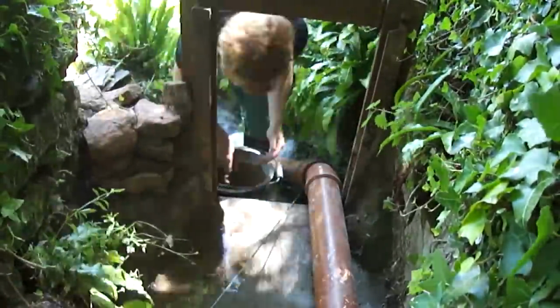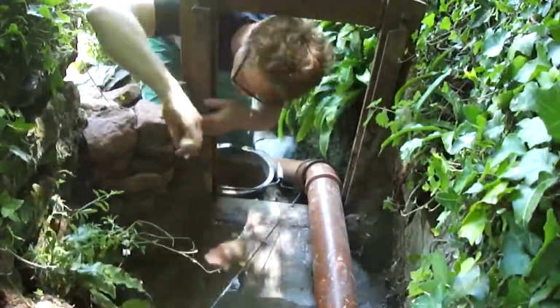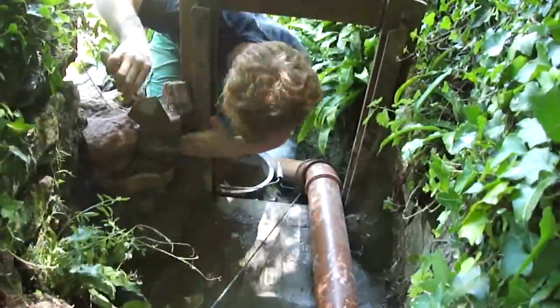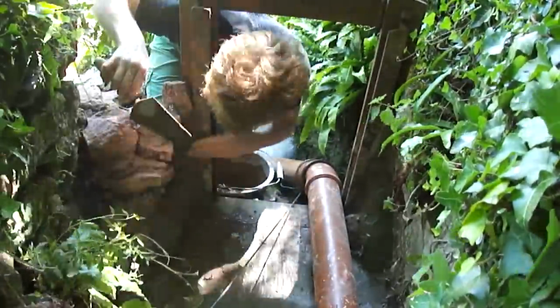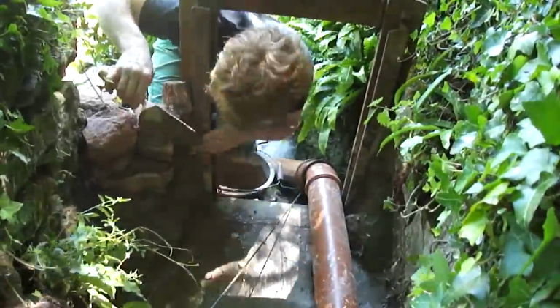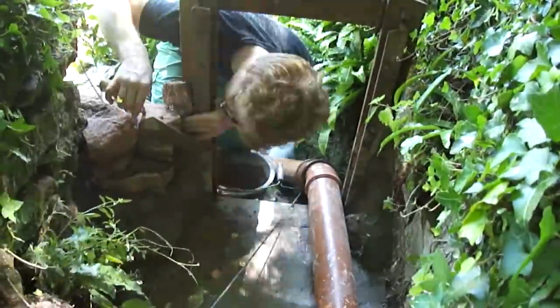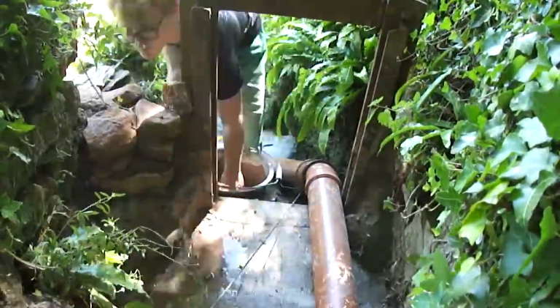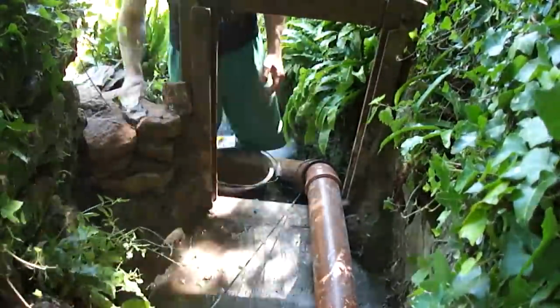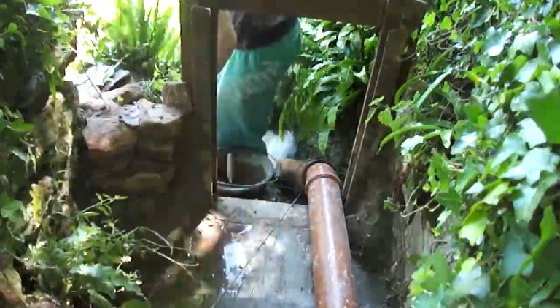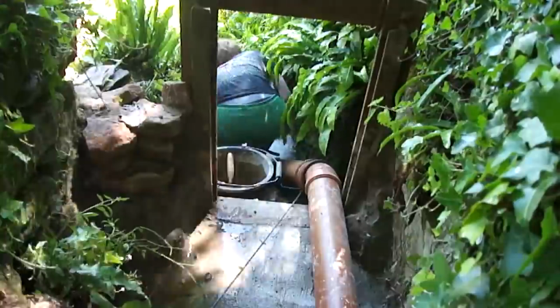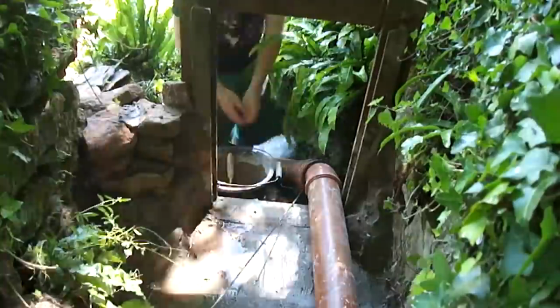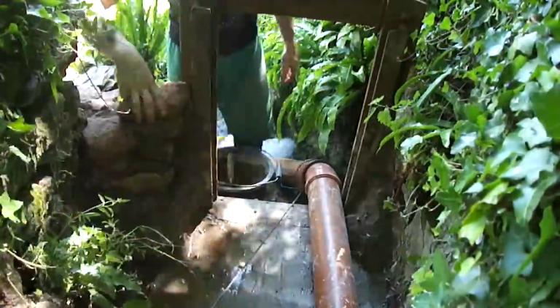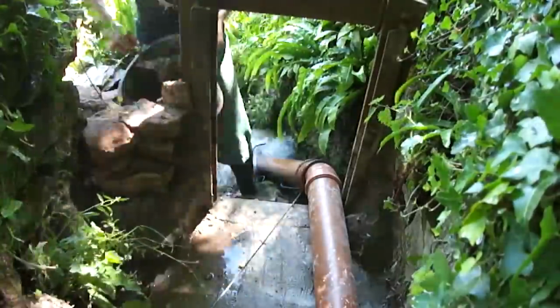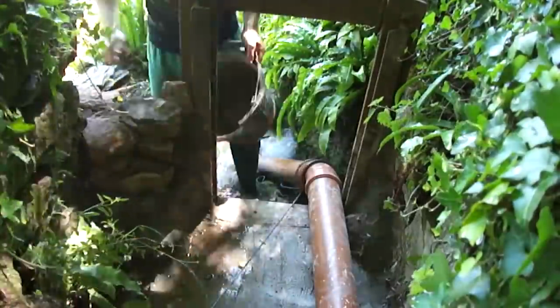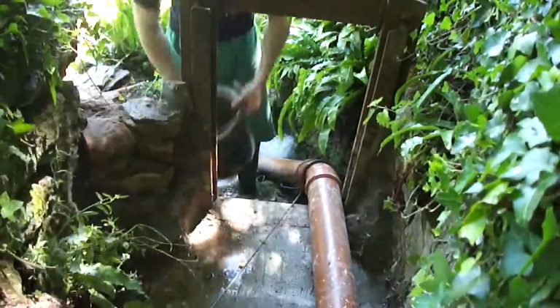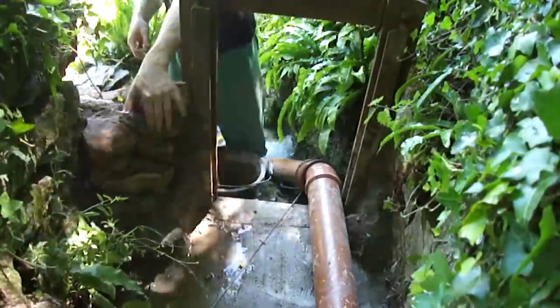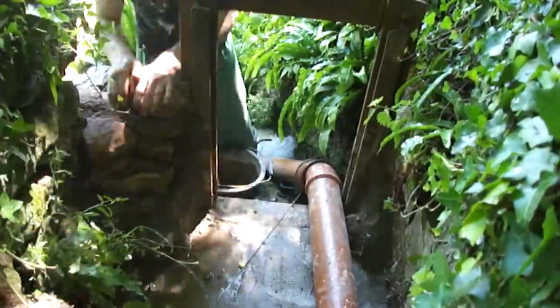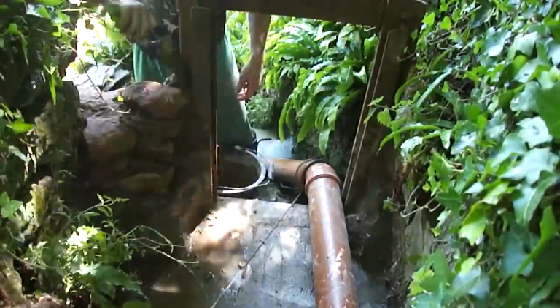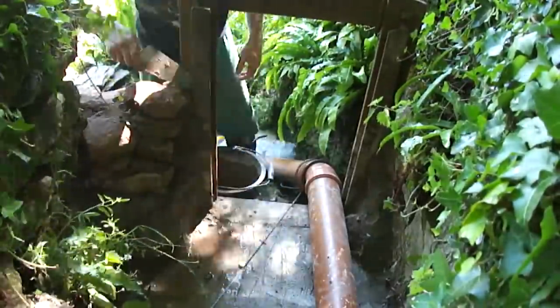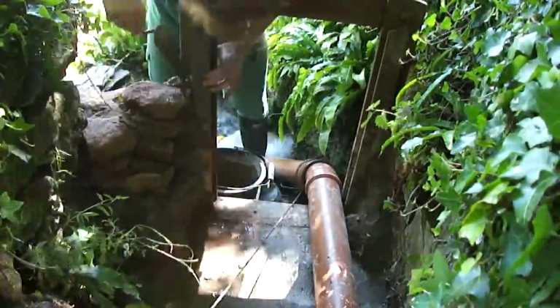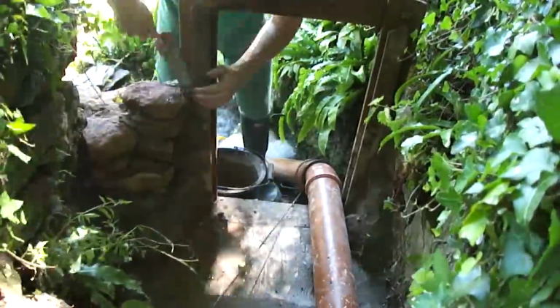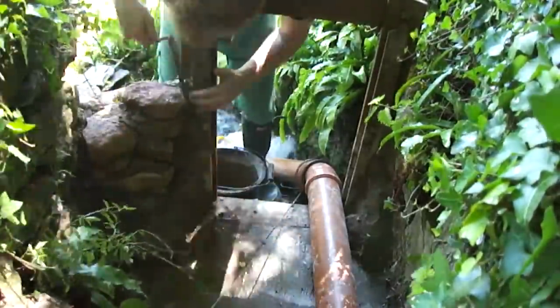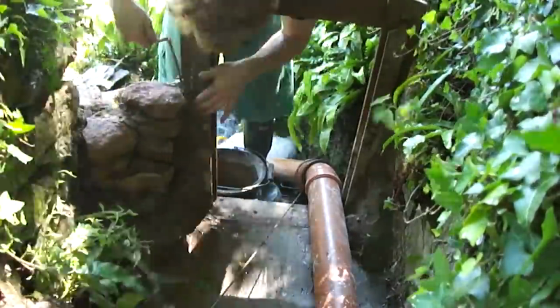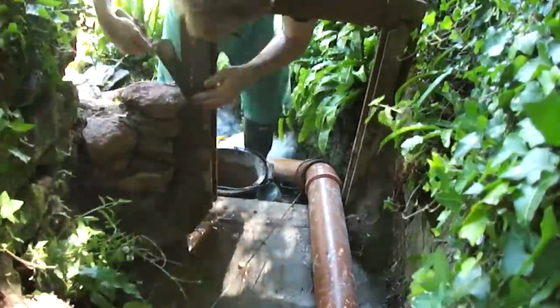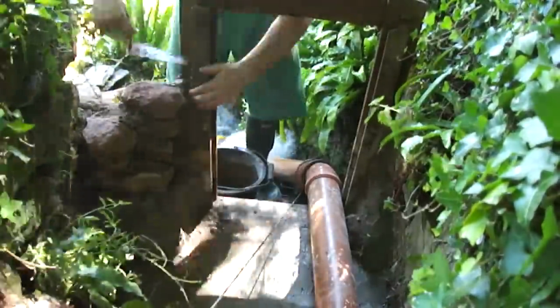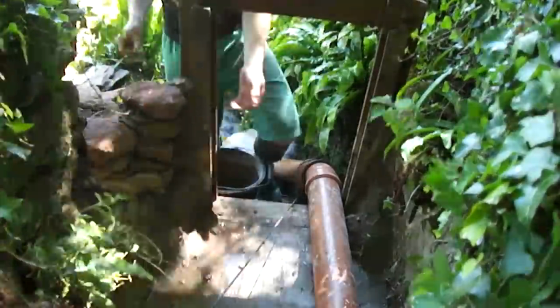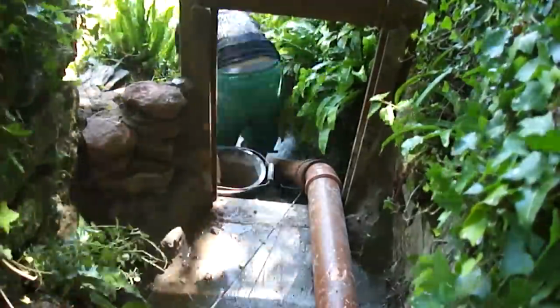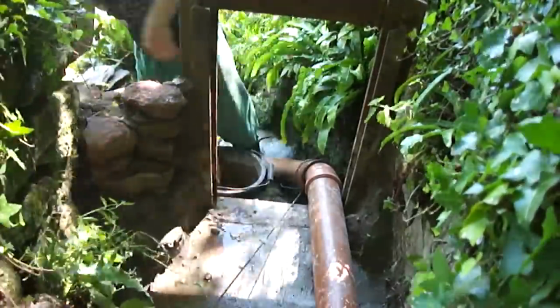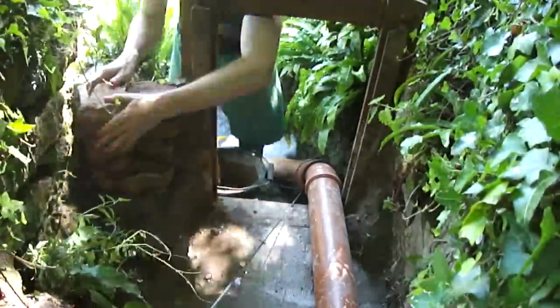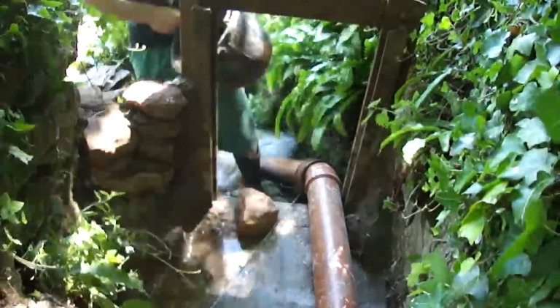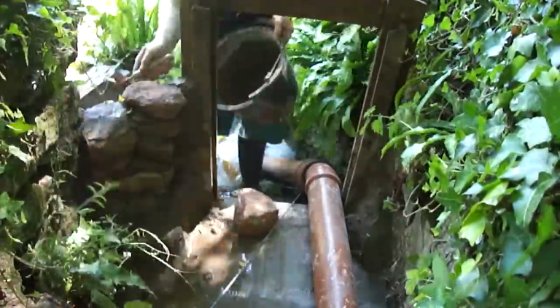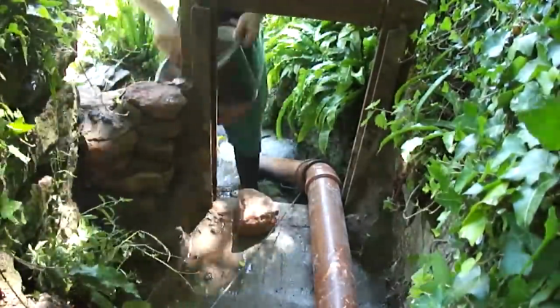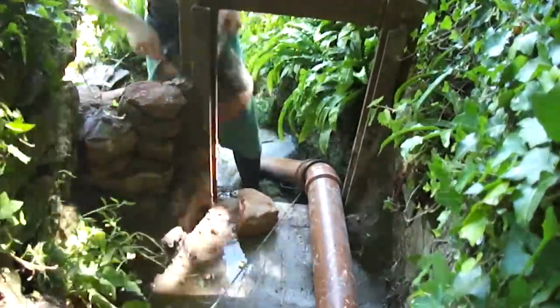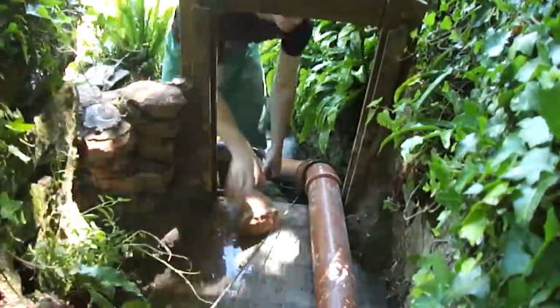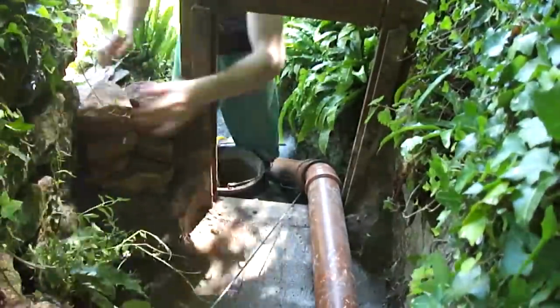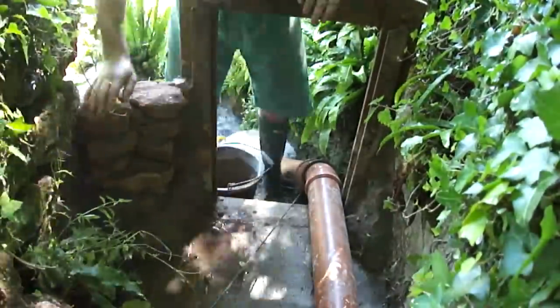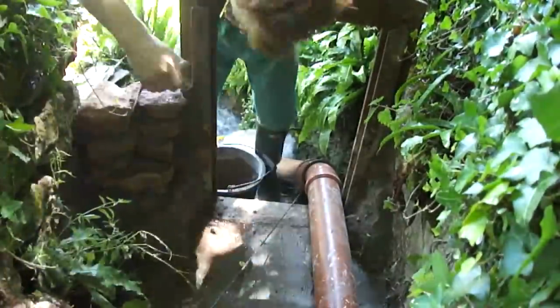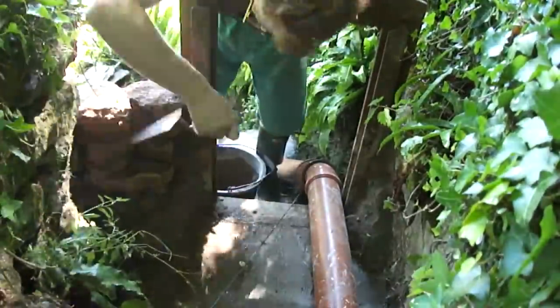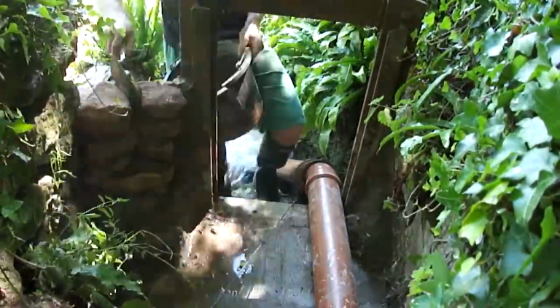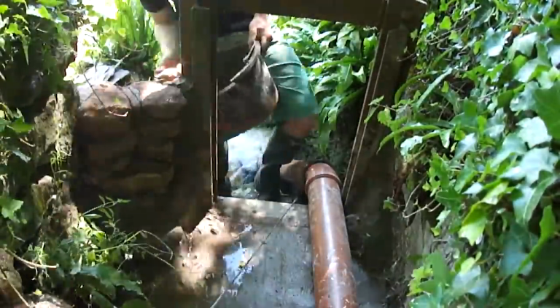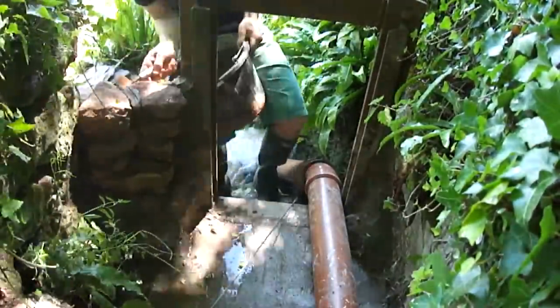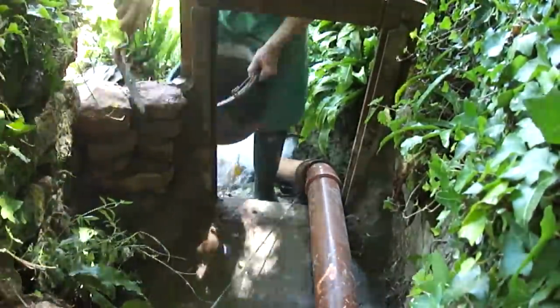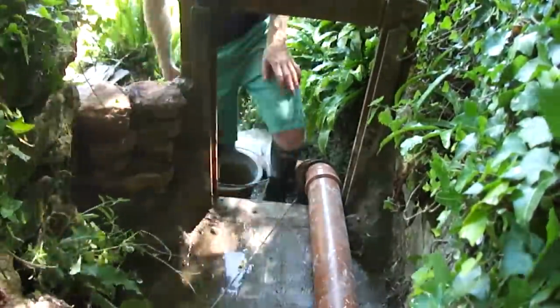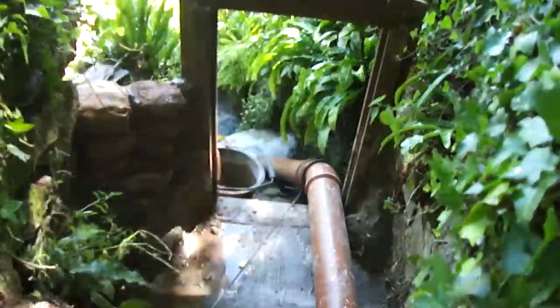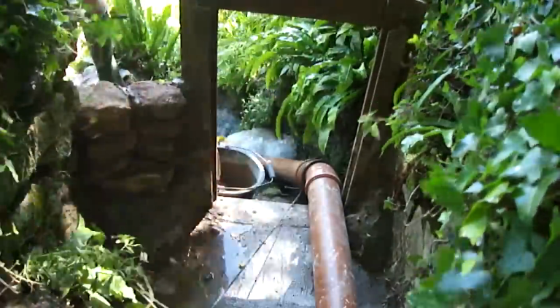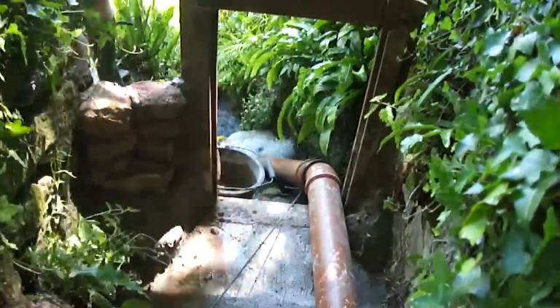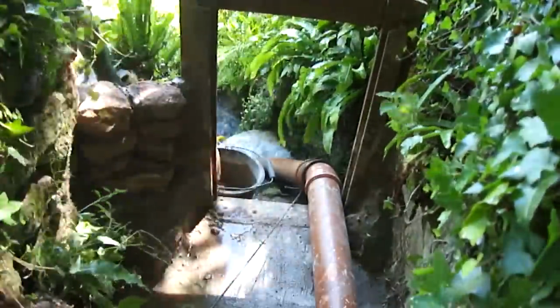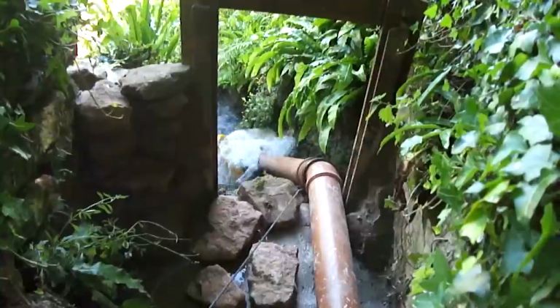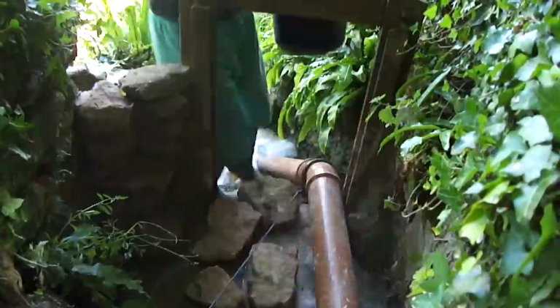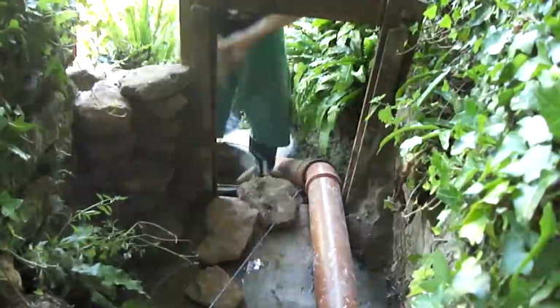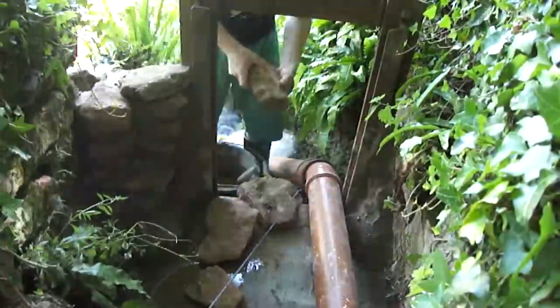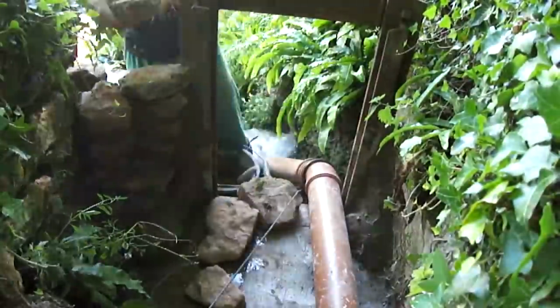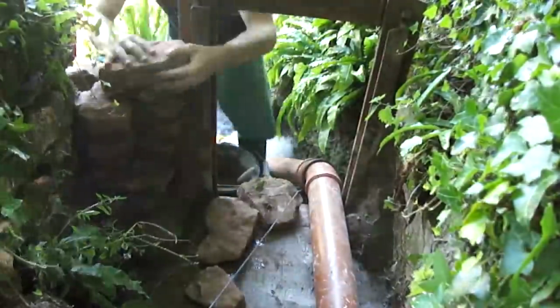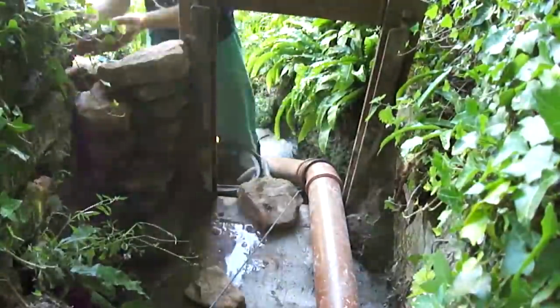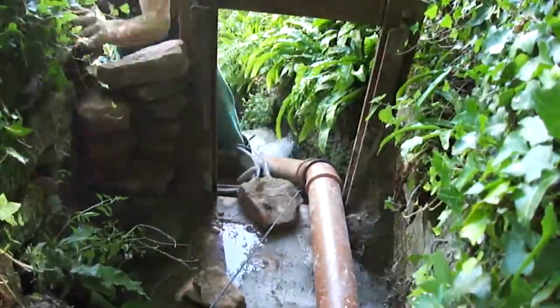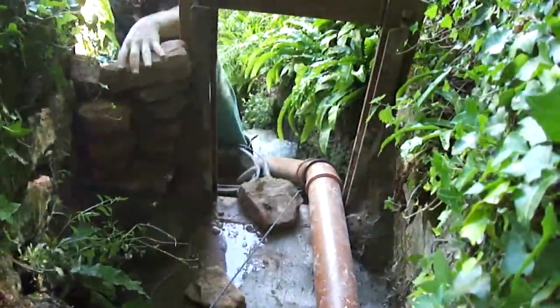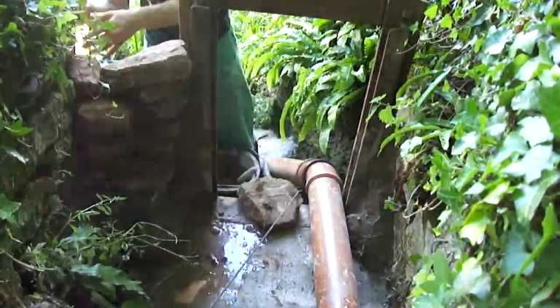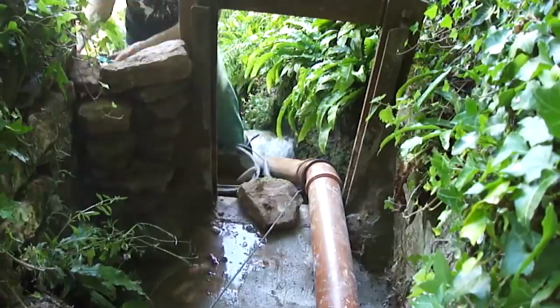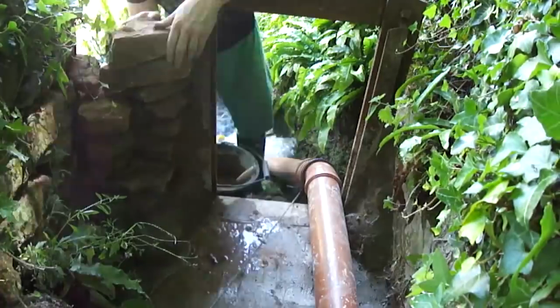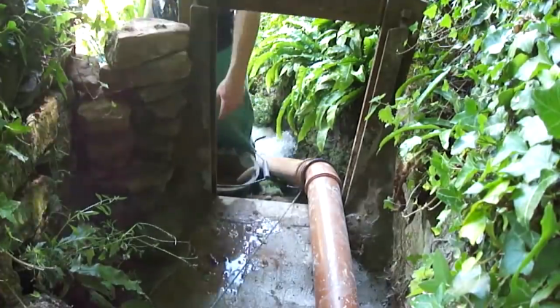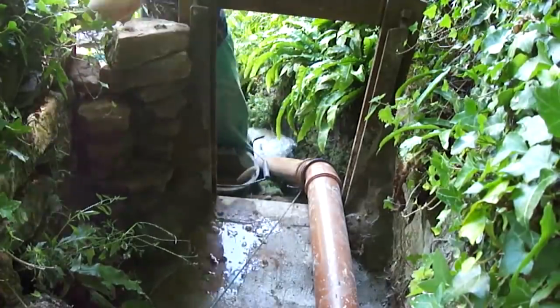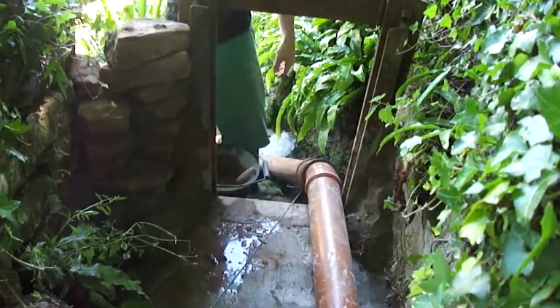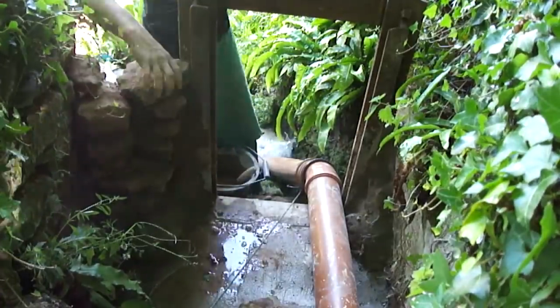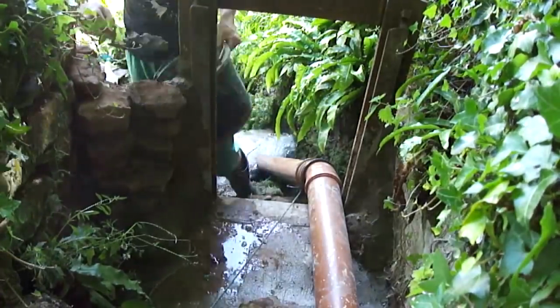This is my first attempt at wall building. The irregular stone is an interesting challenge, but it ends up strong and not looking too bad.